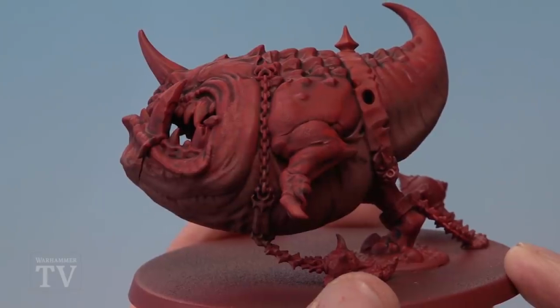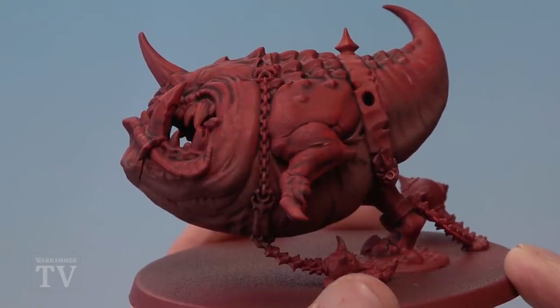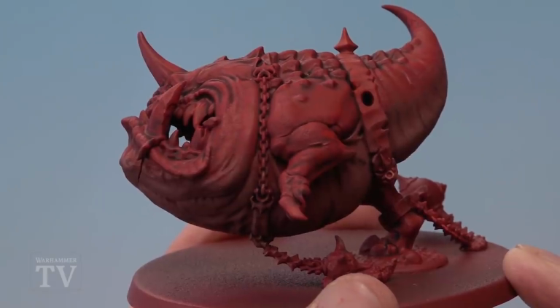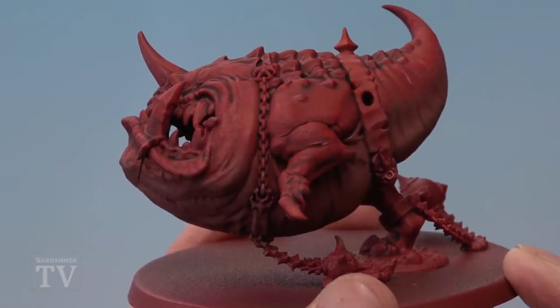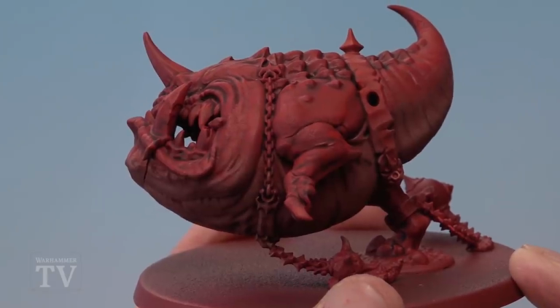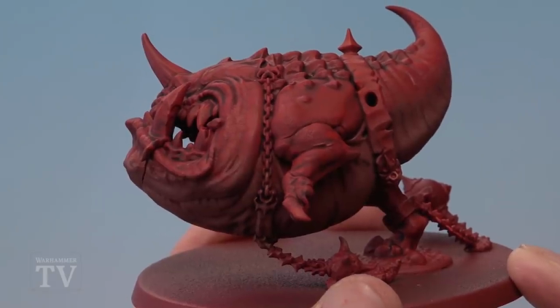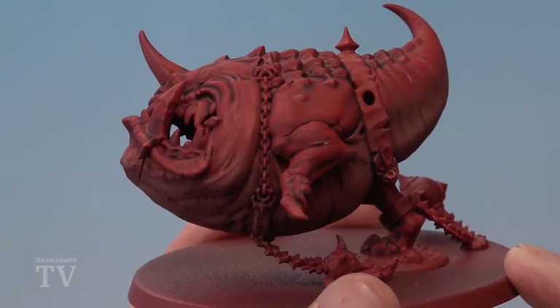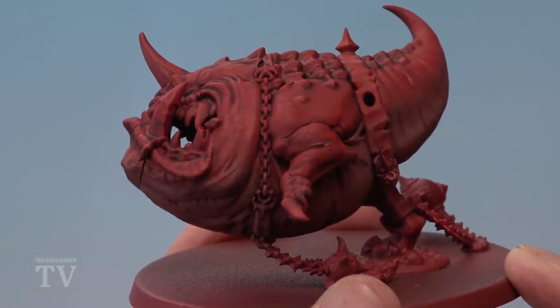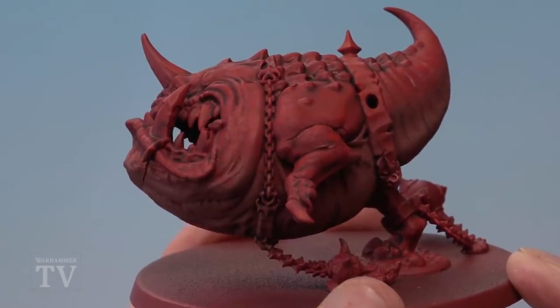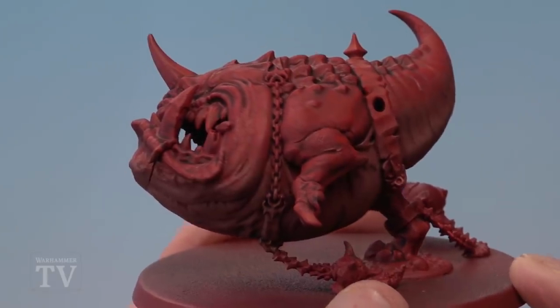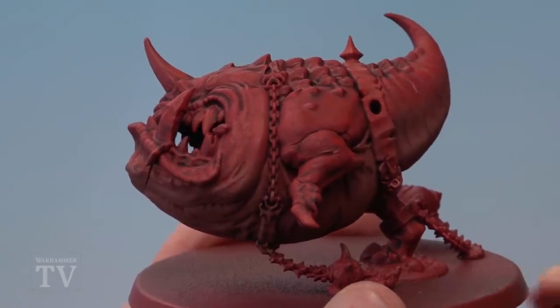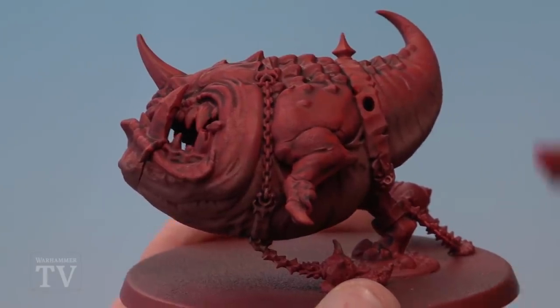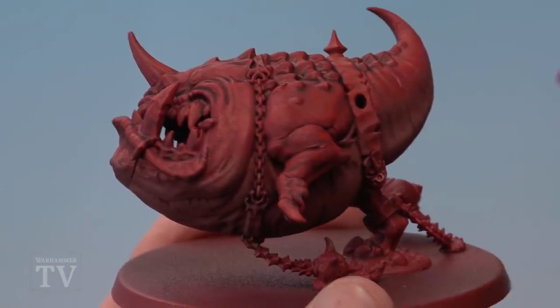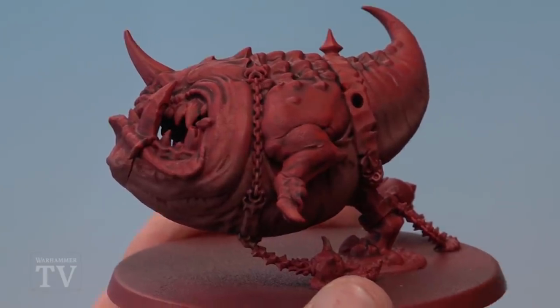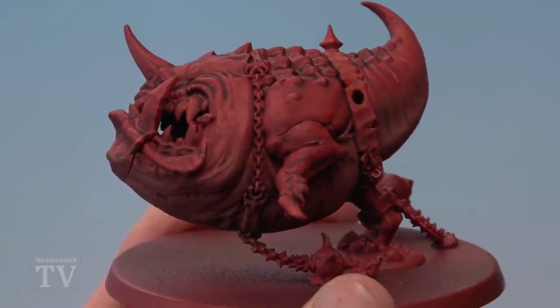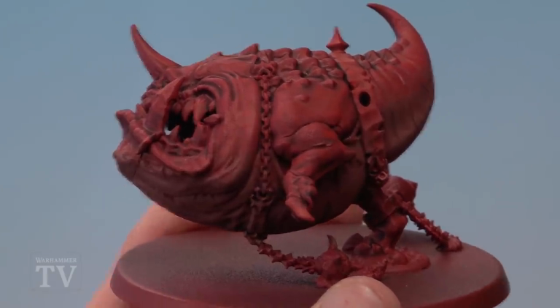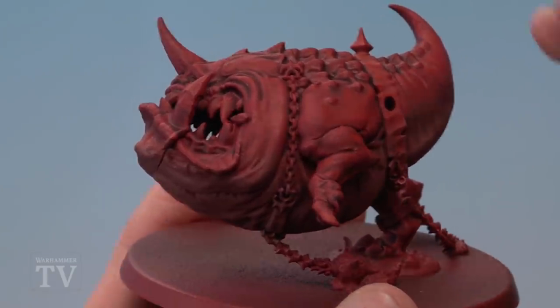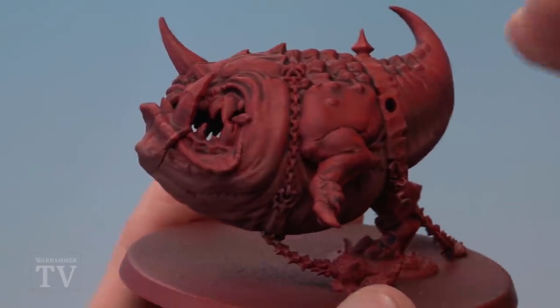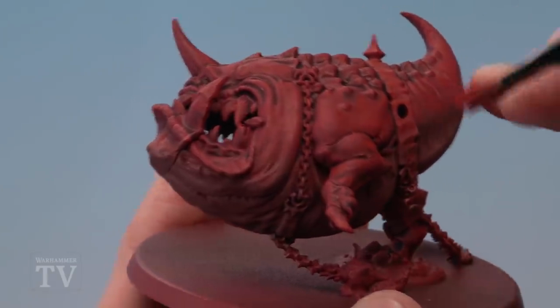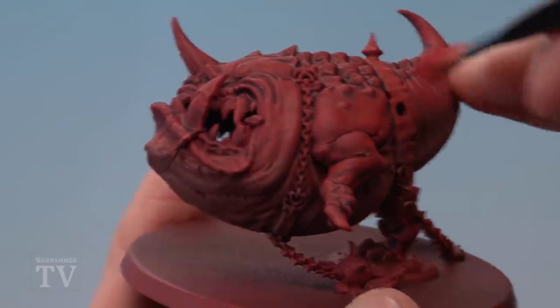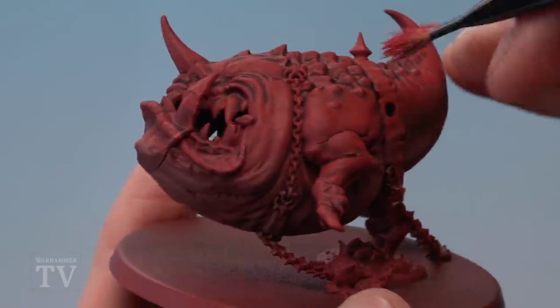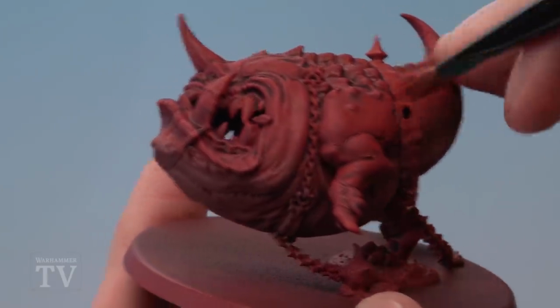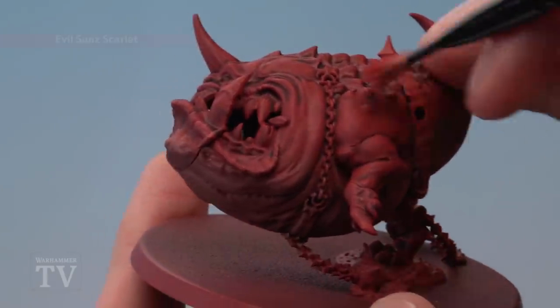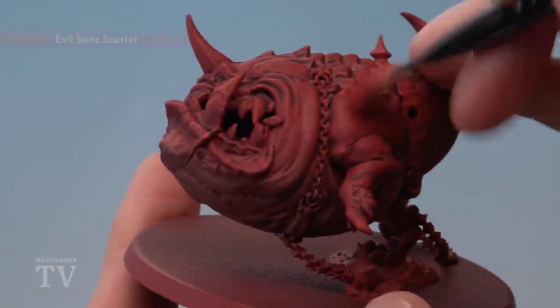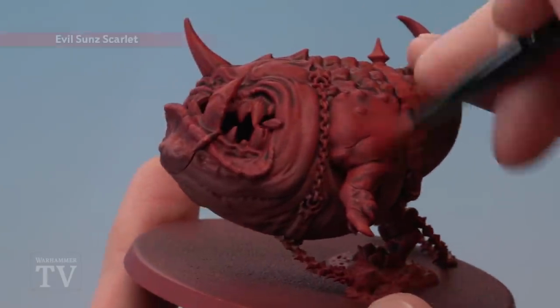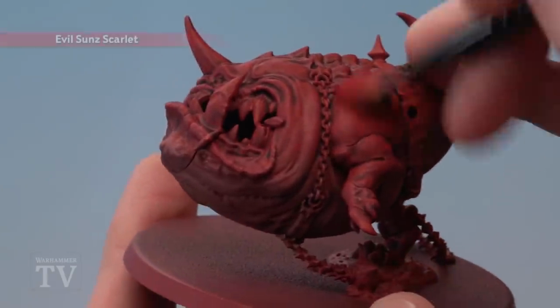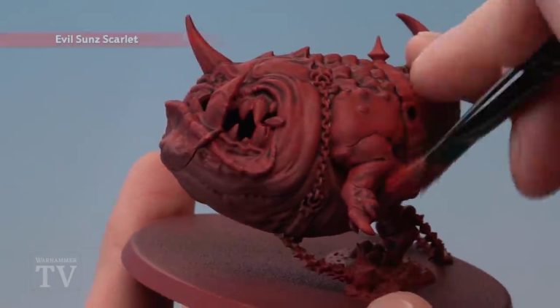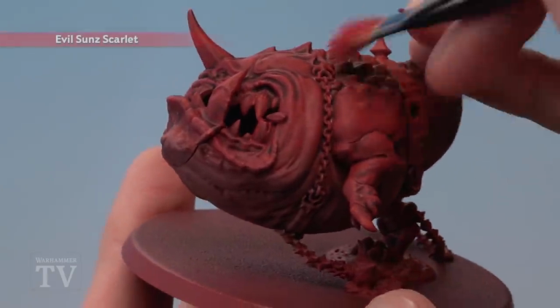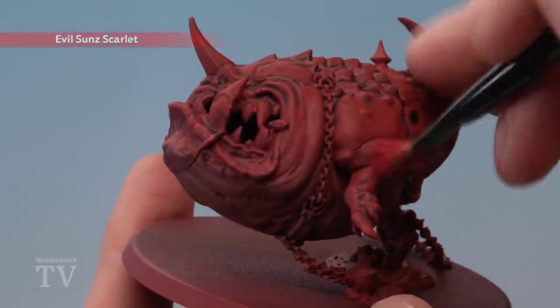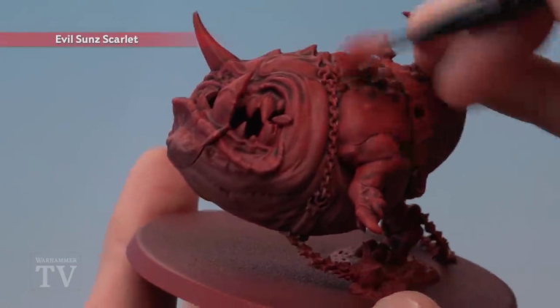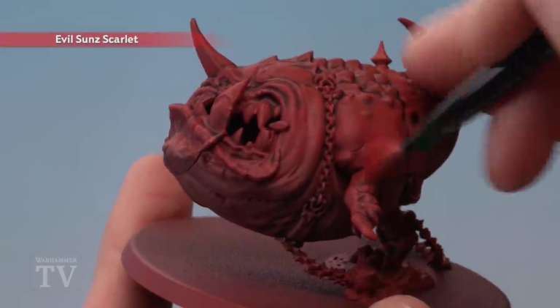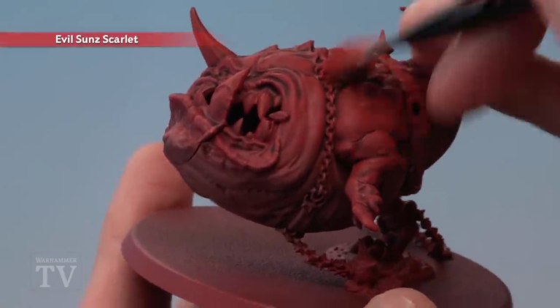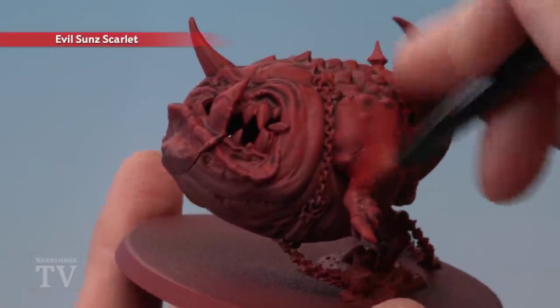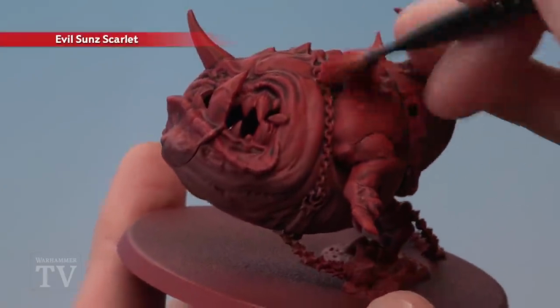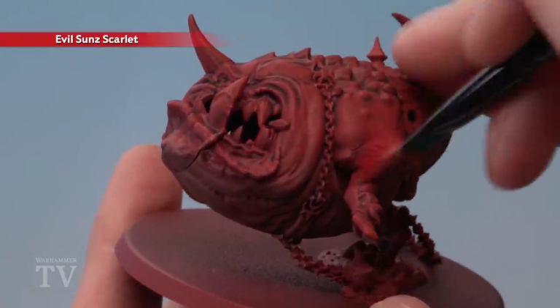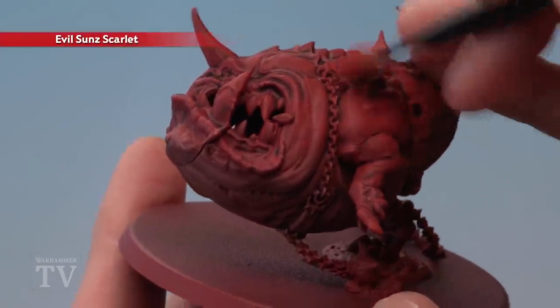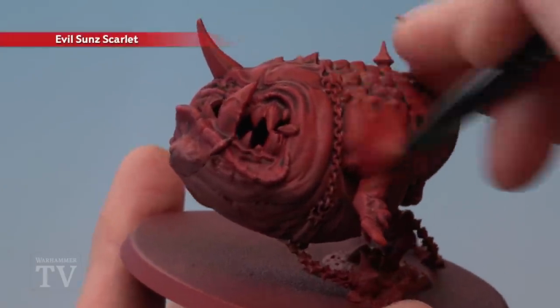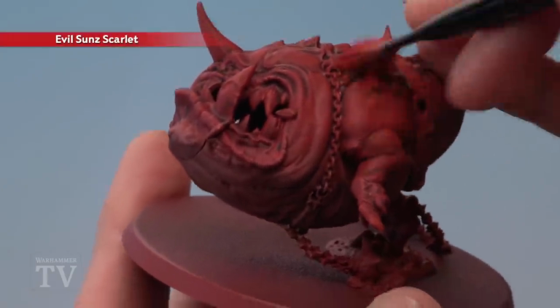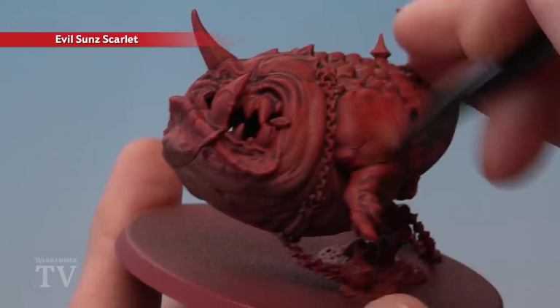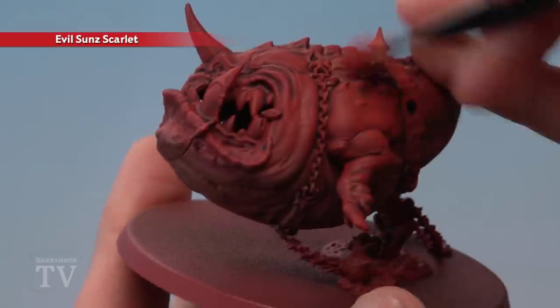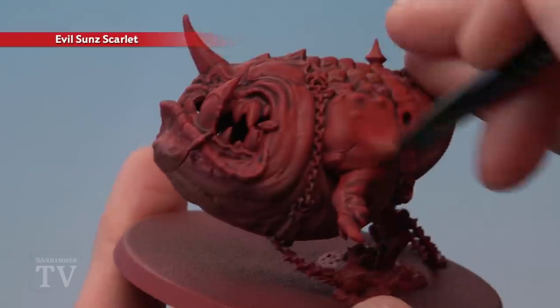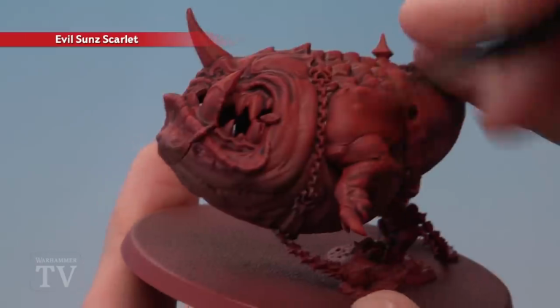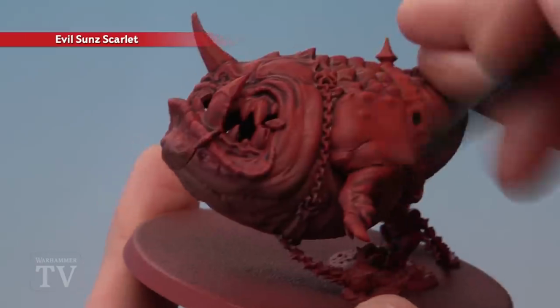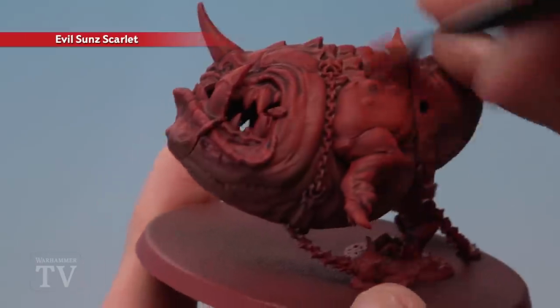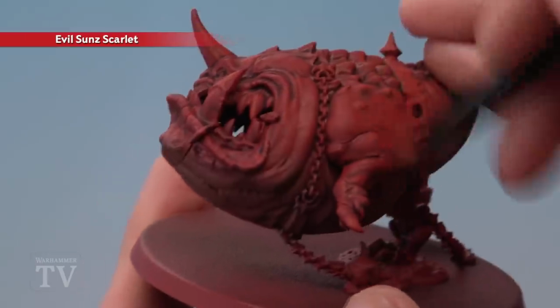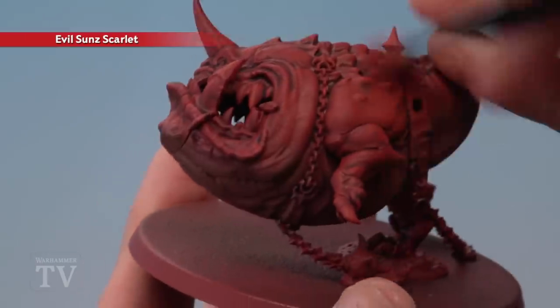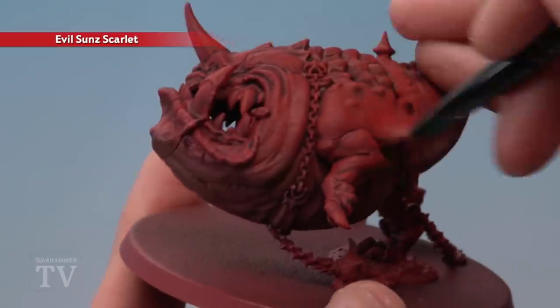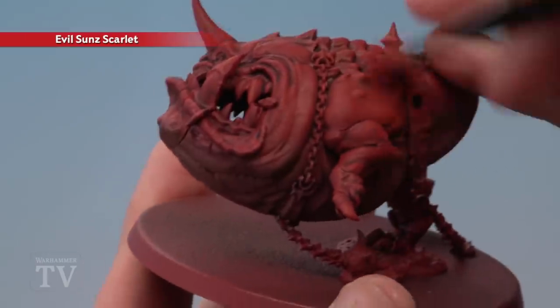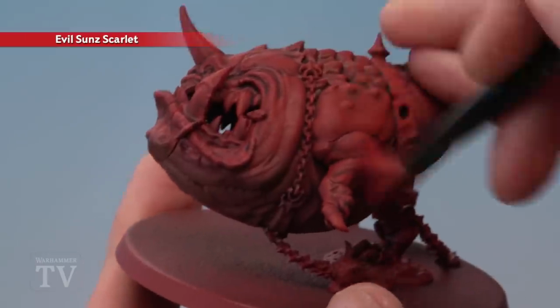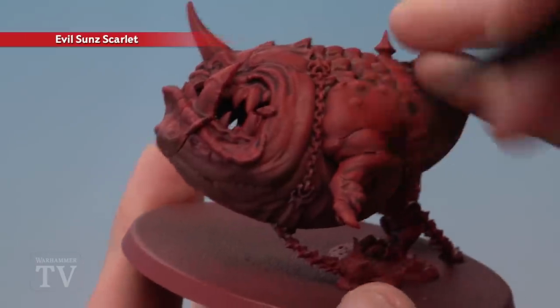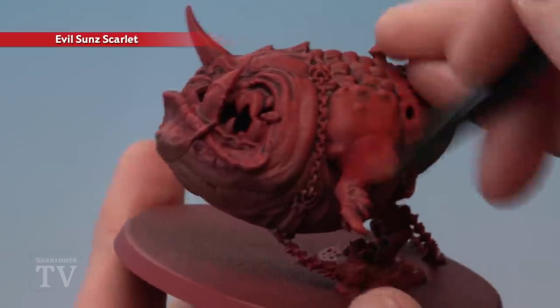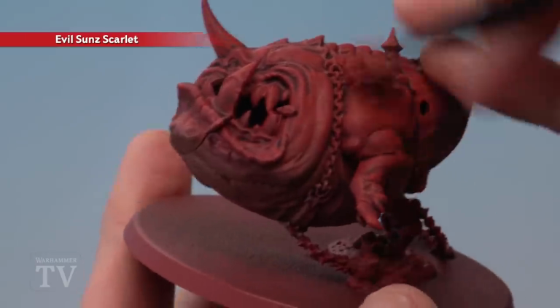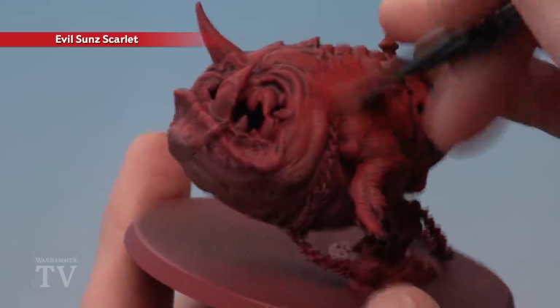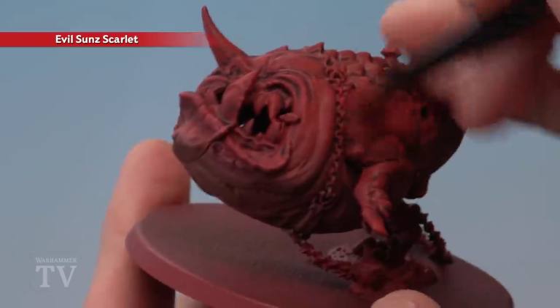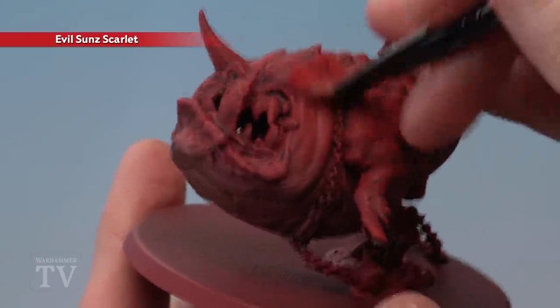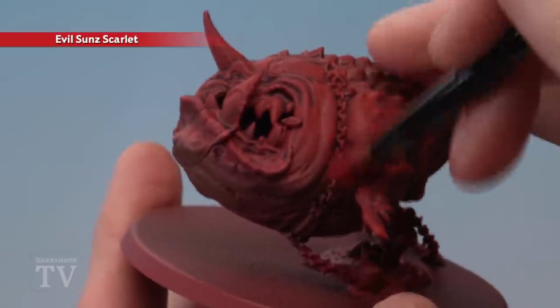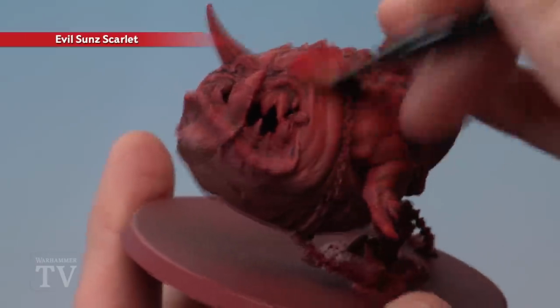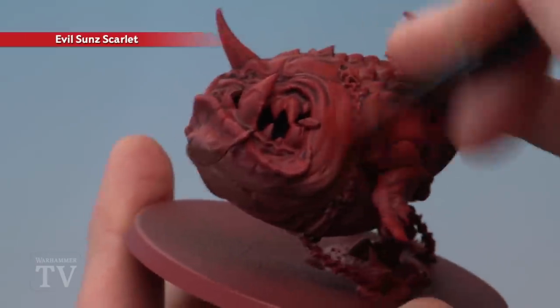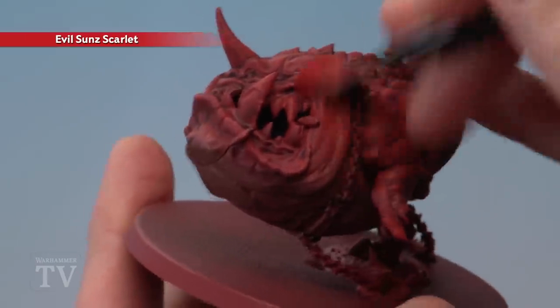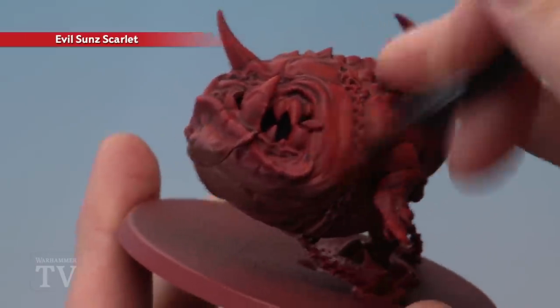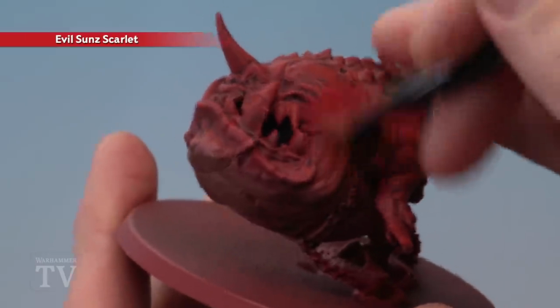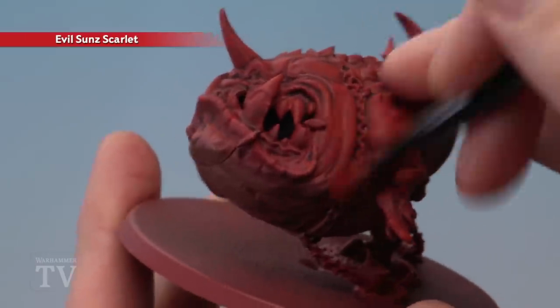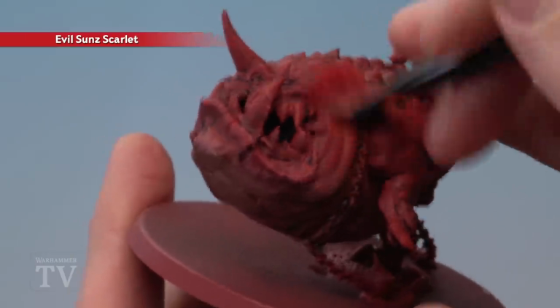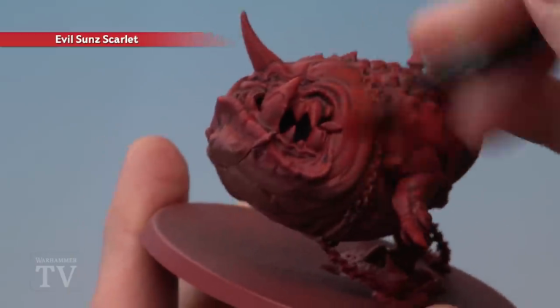Once the shade is completely dry, we're then going to return to Evil Sun Scarlet and re-drybrush it onto the miniature, but this time only on the red parts on top.